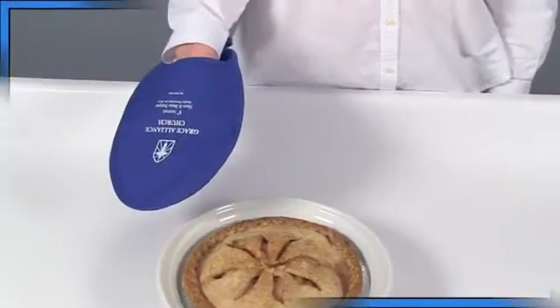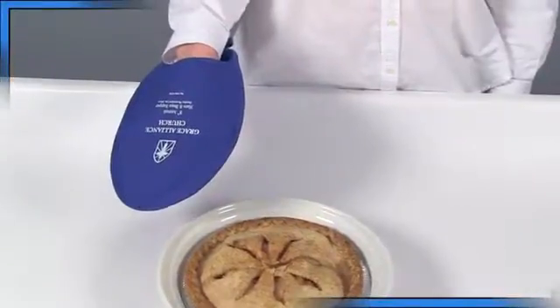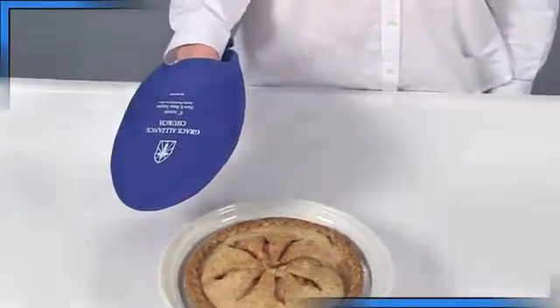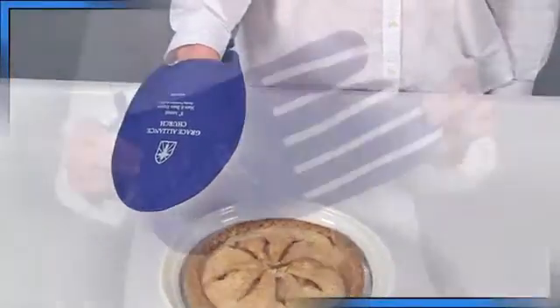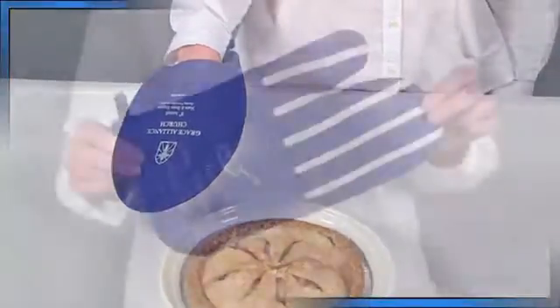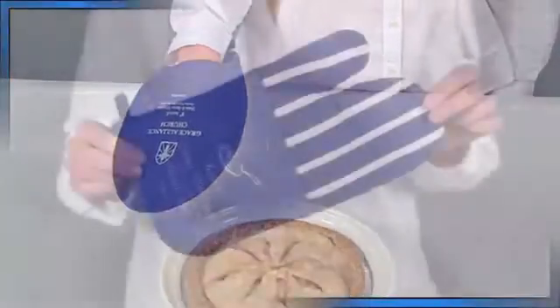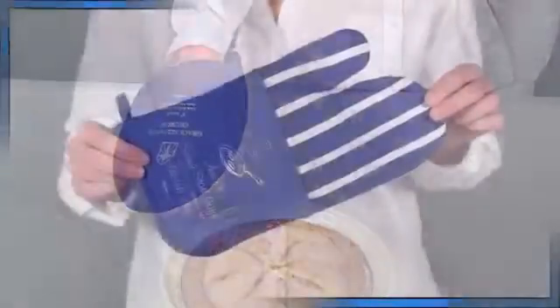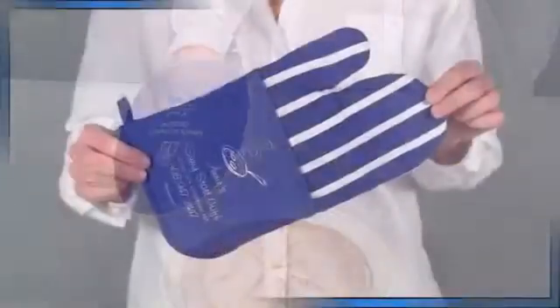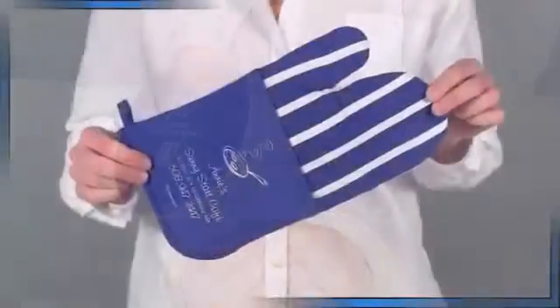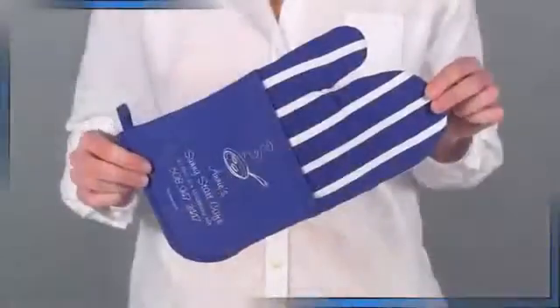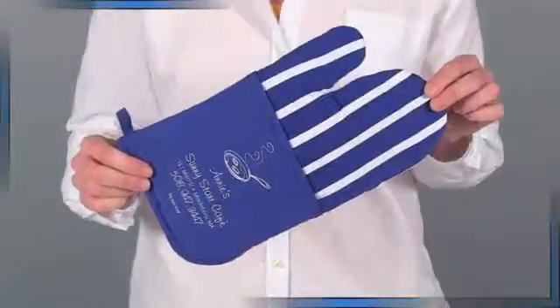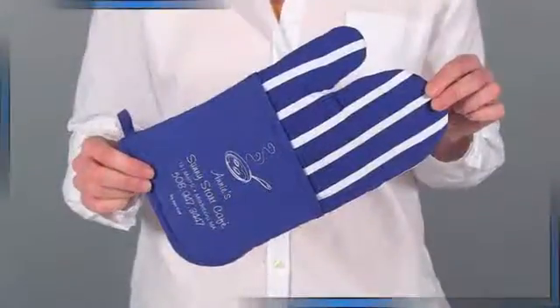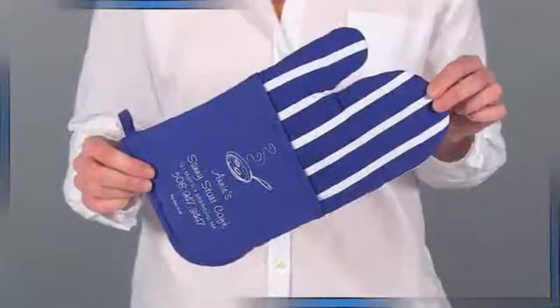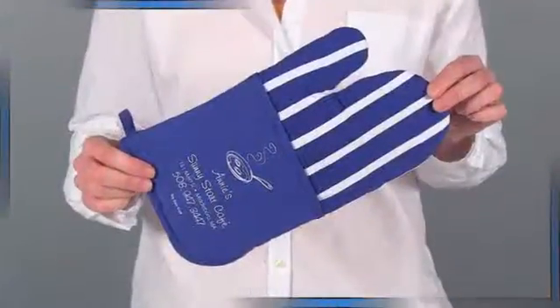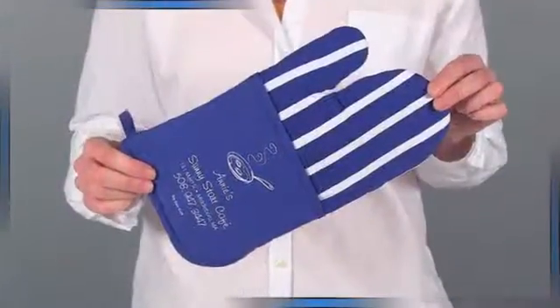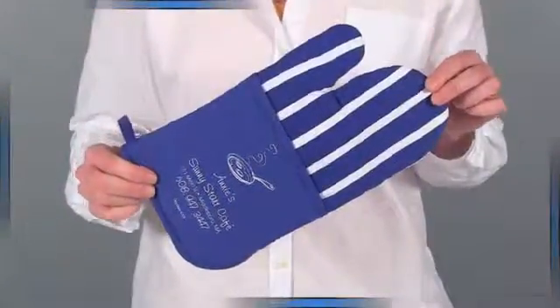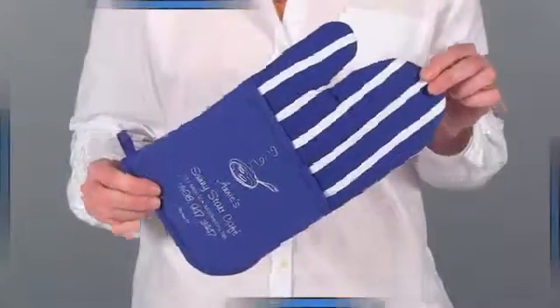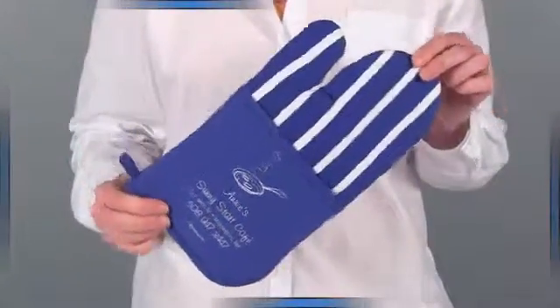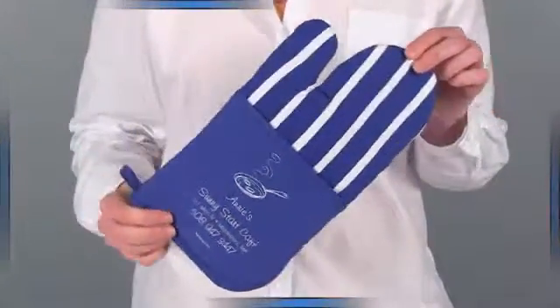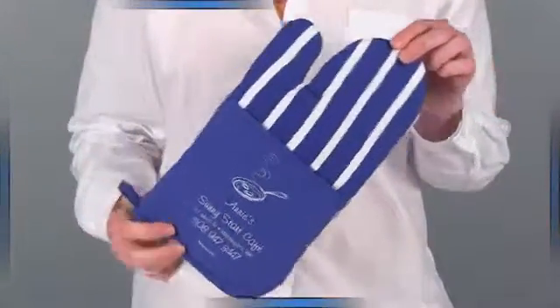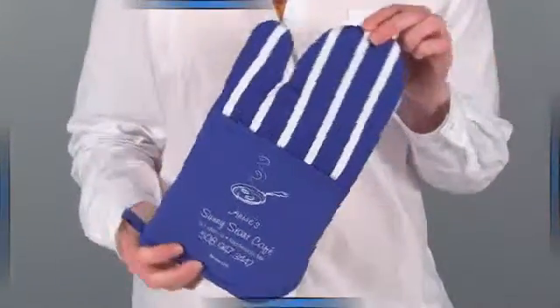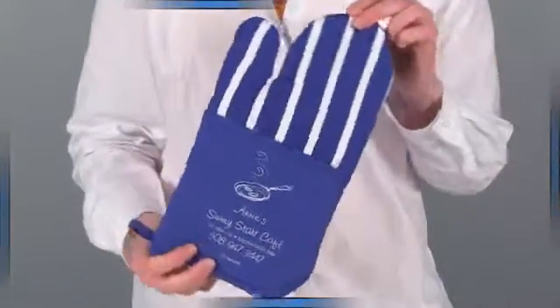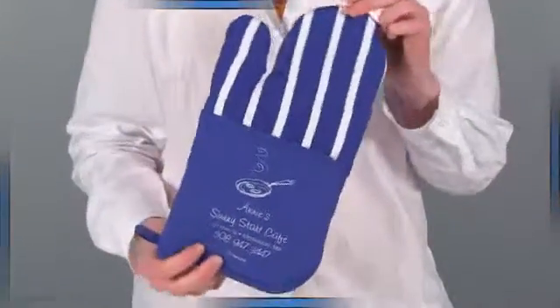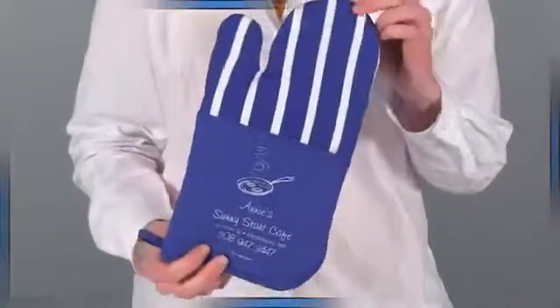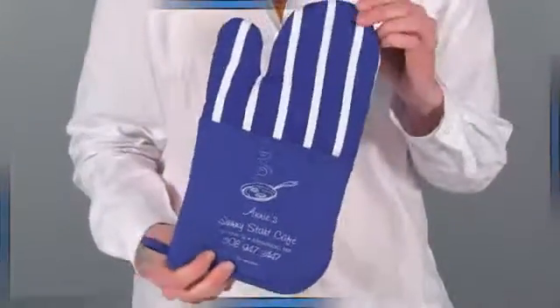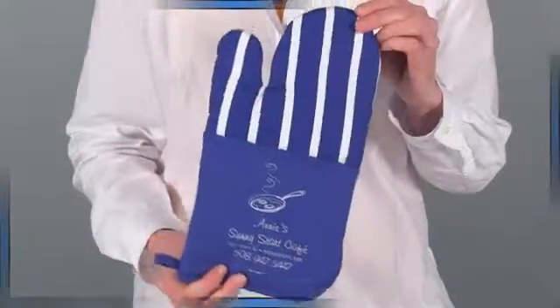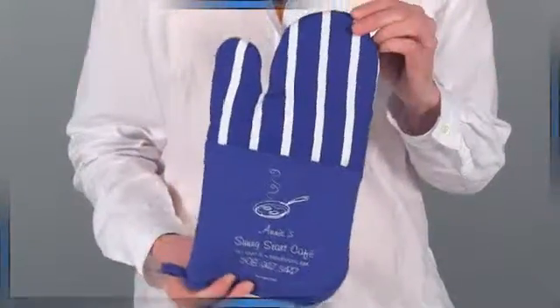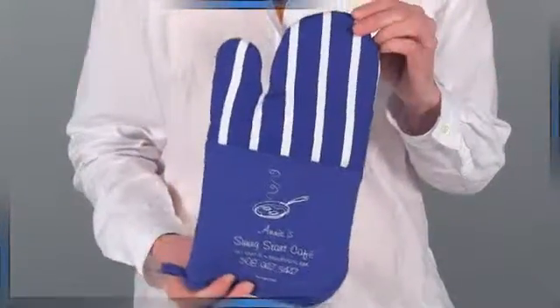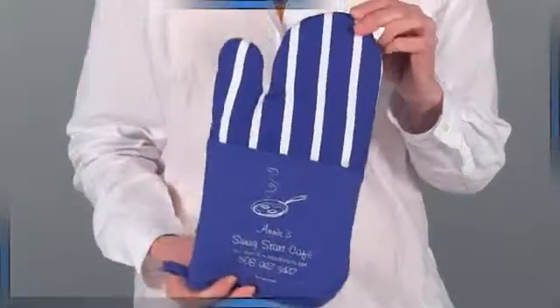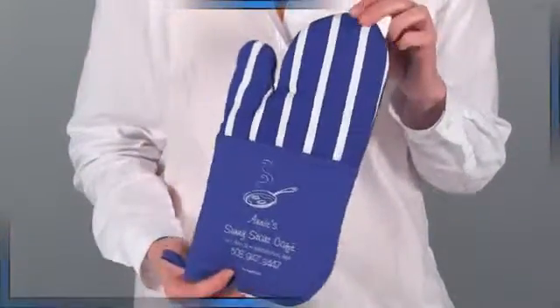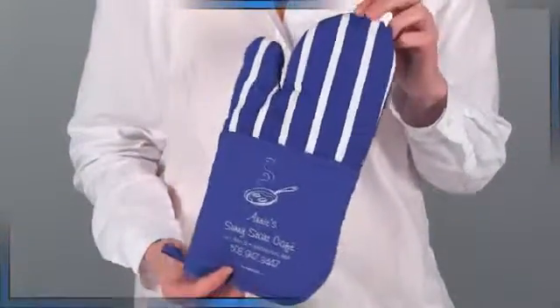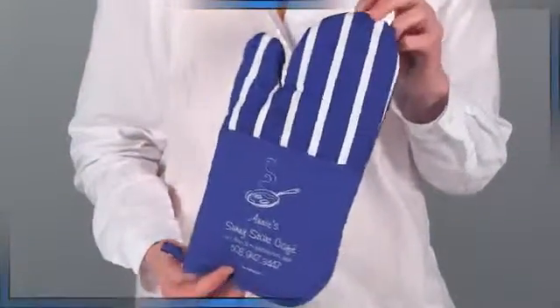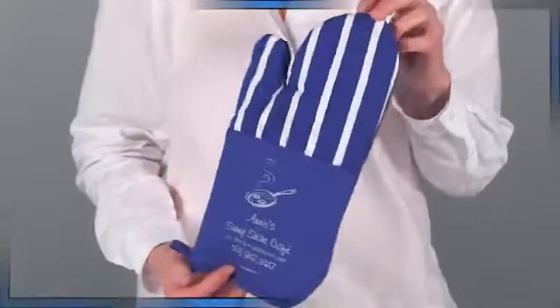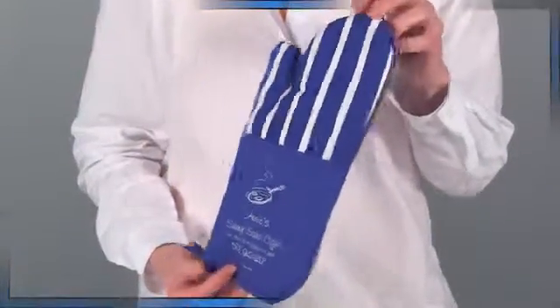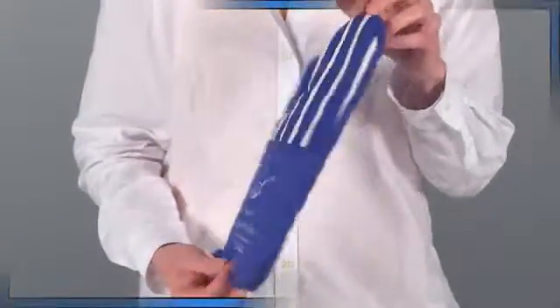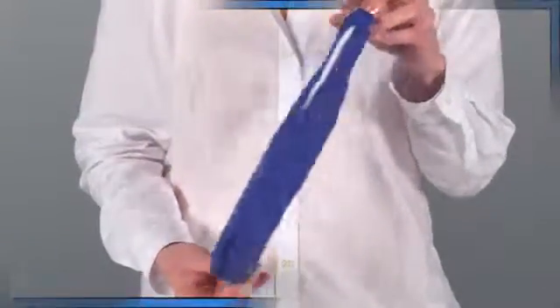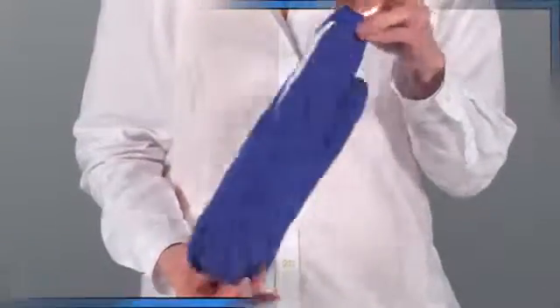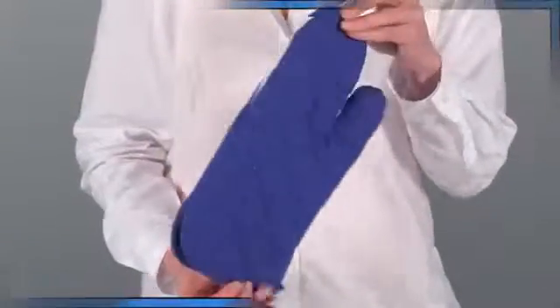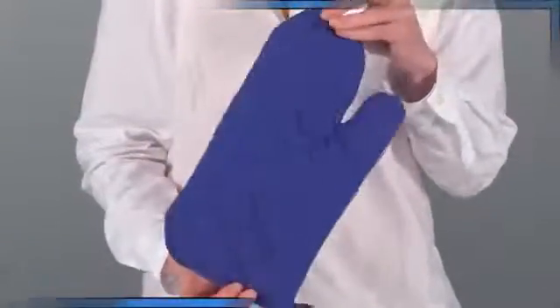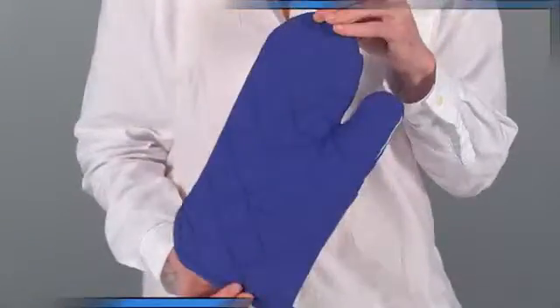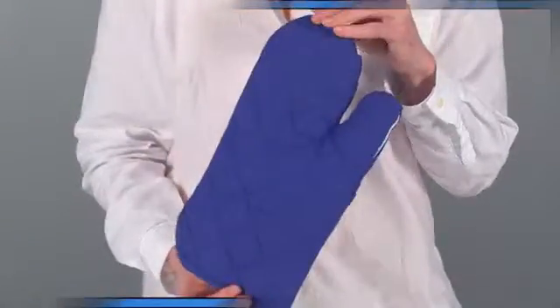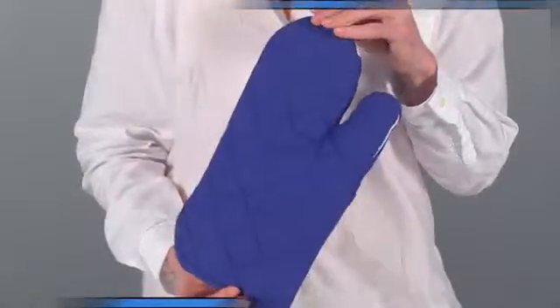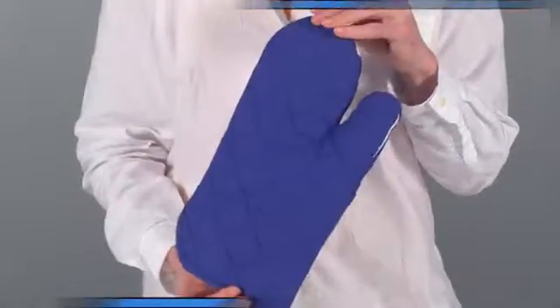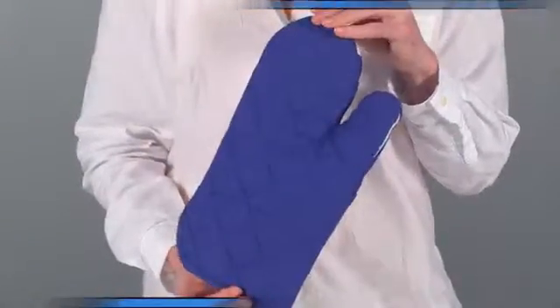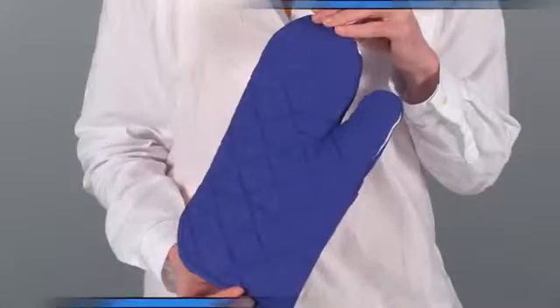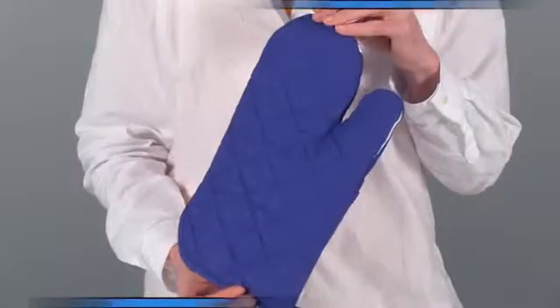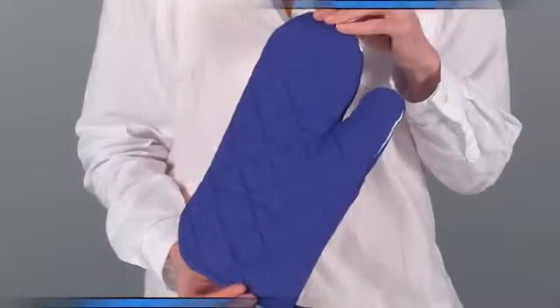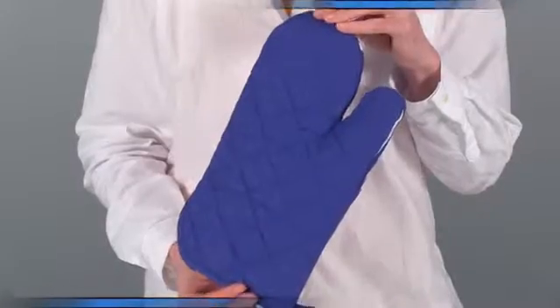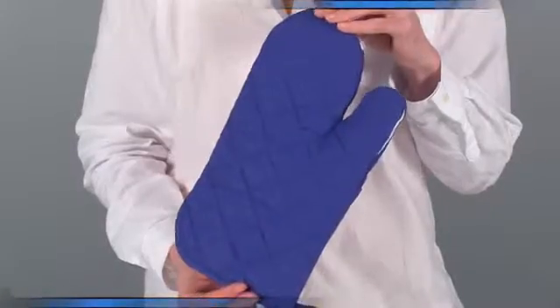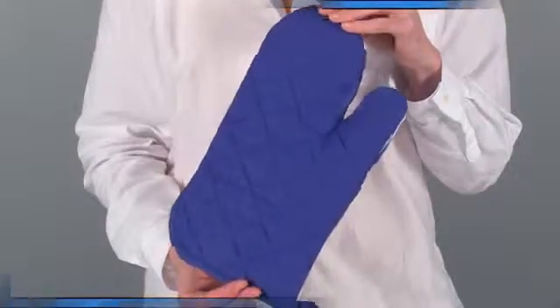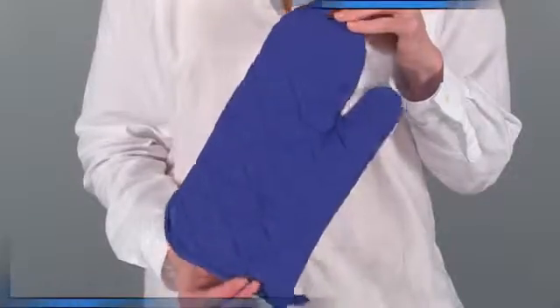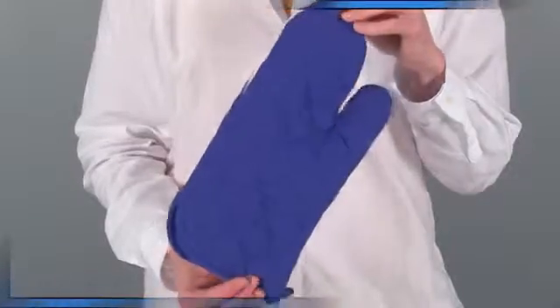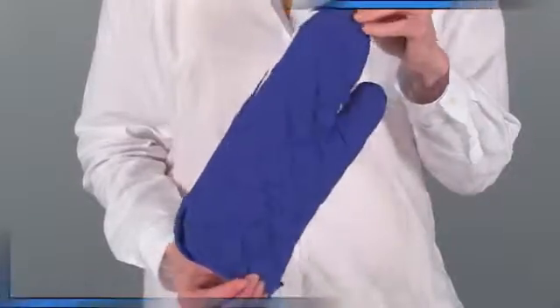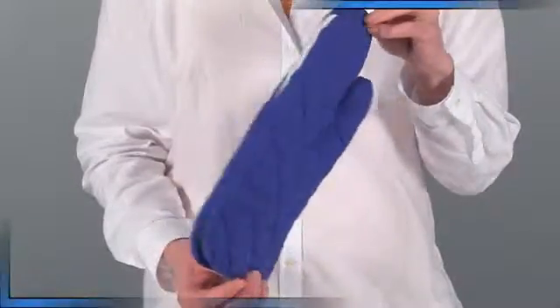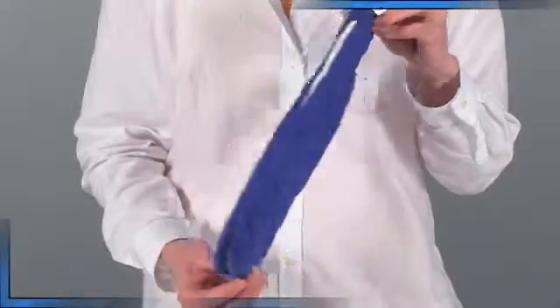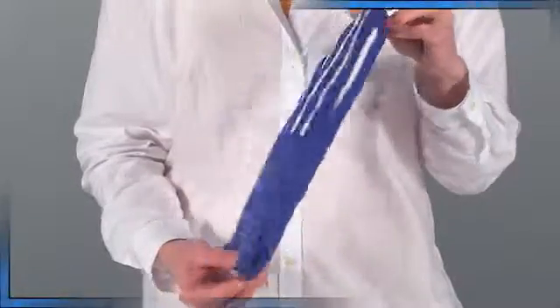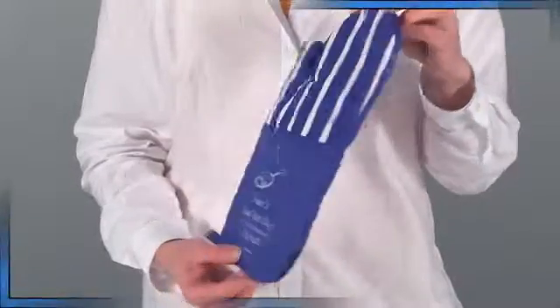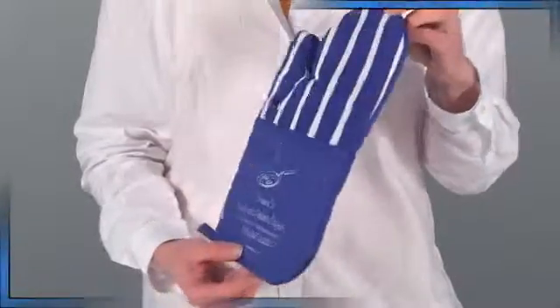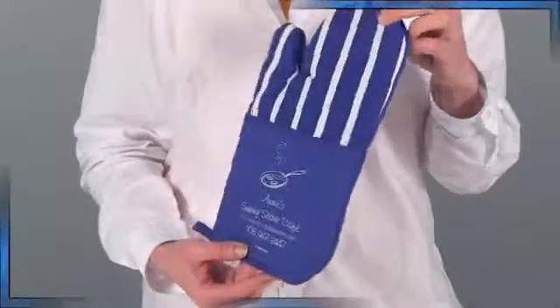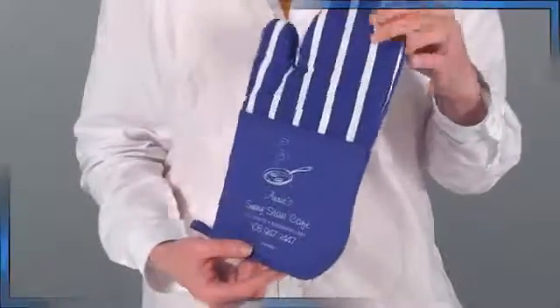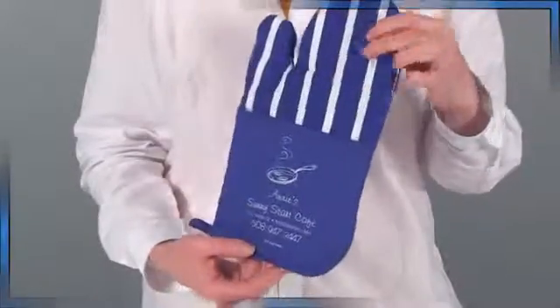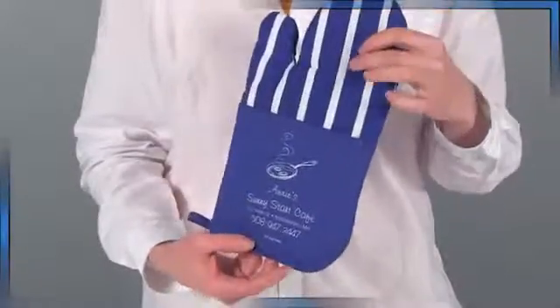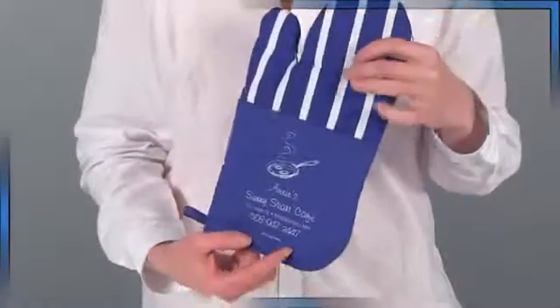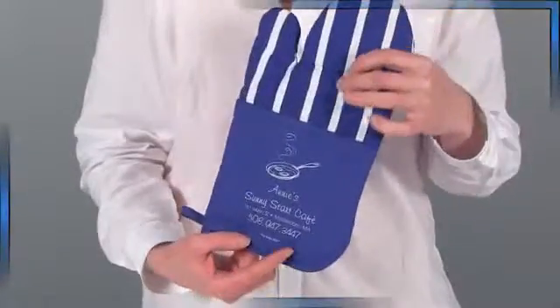We also carry an oven mitt with a pocket. The pocket oven mitt is accented with white stripes for a festive feel.